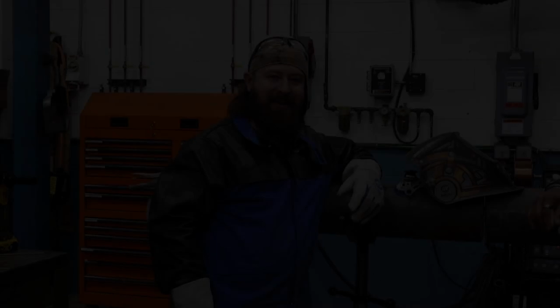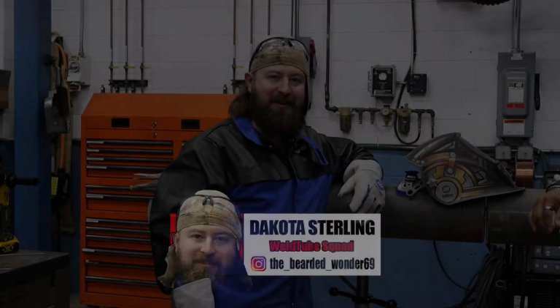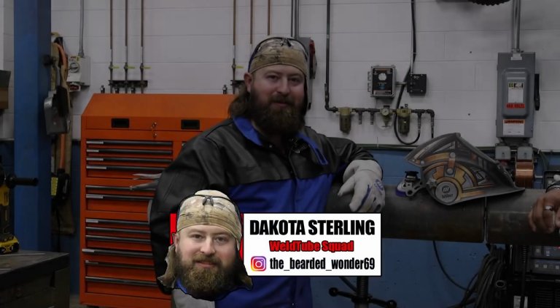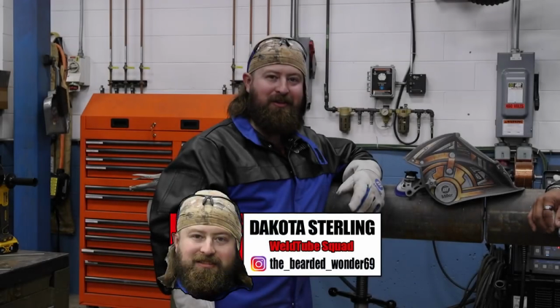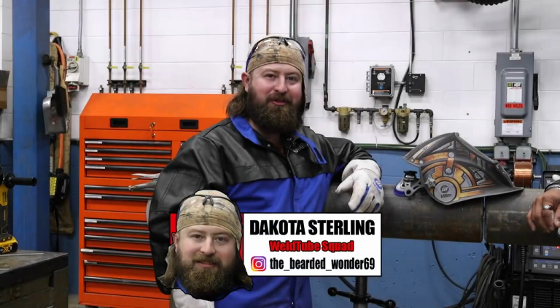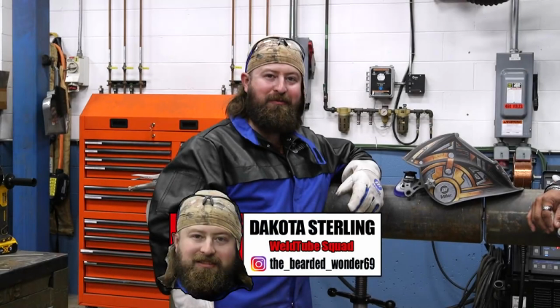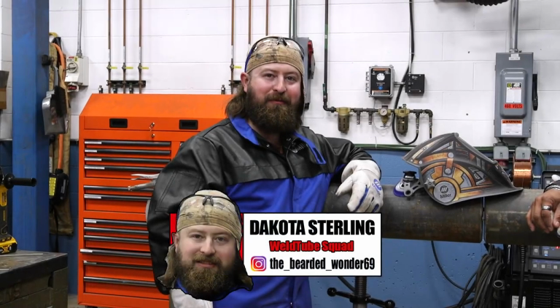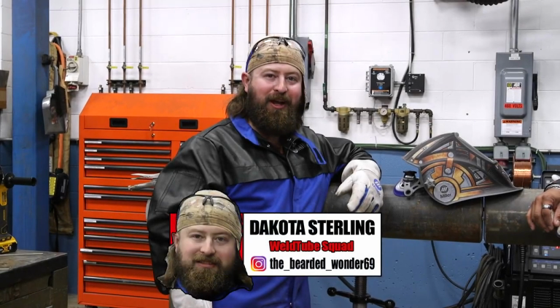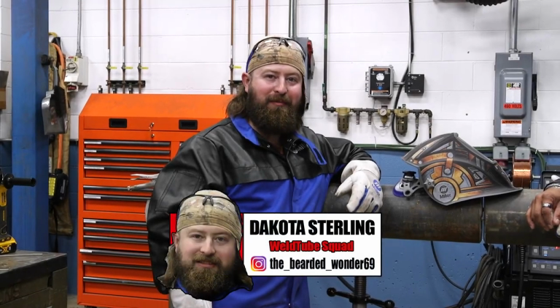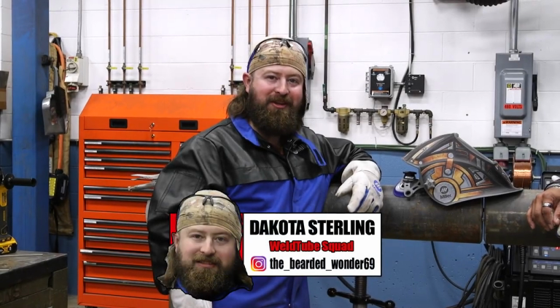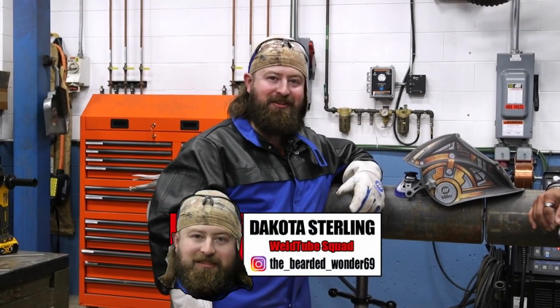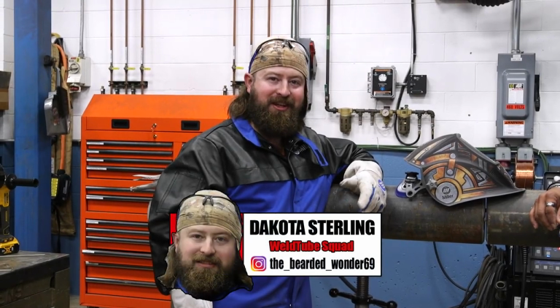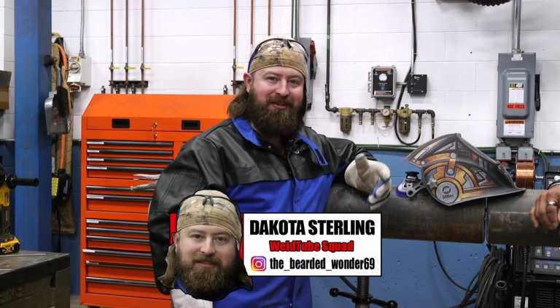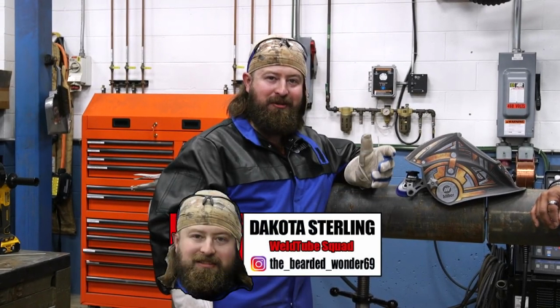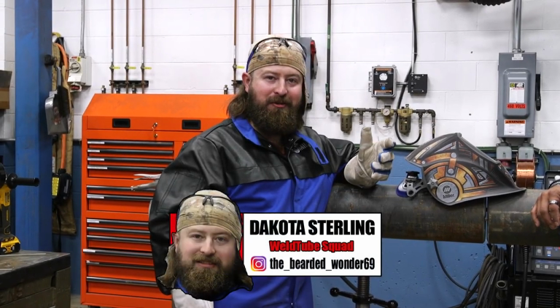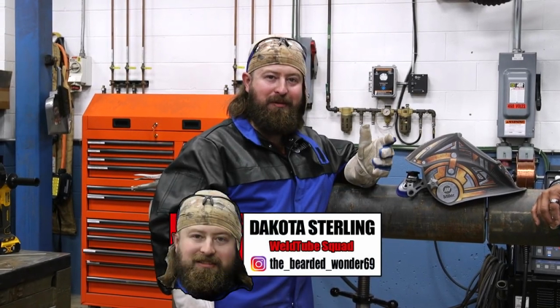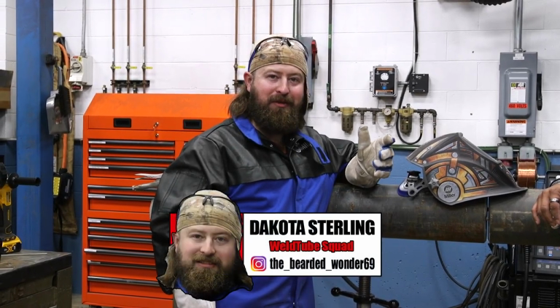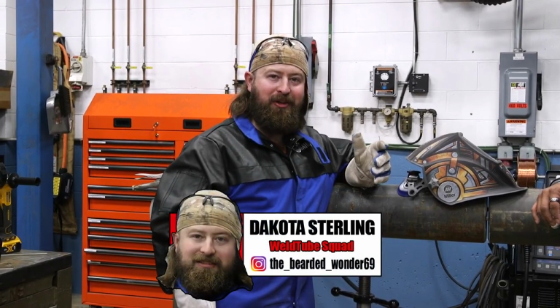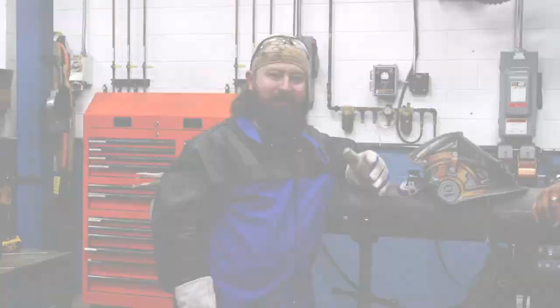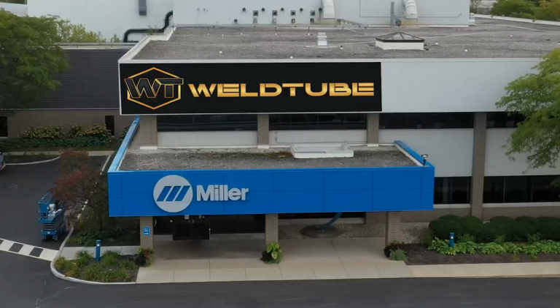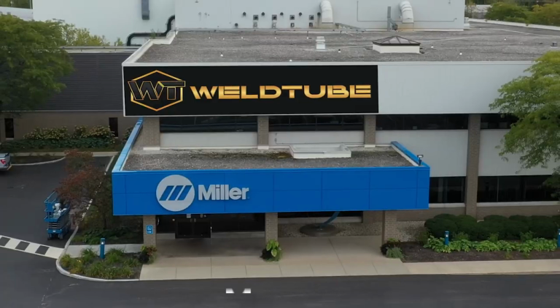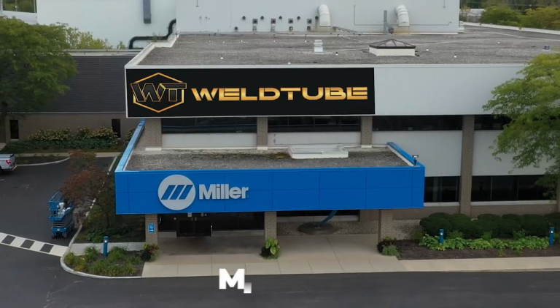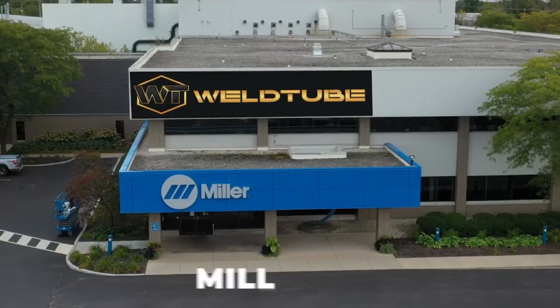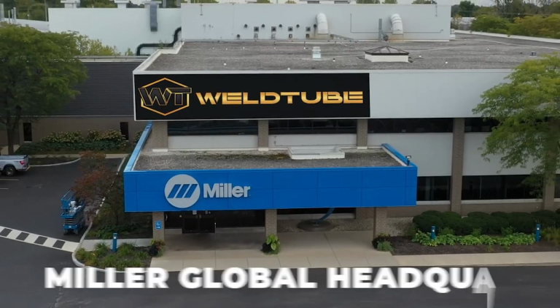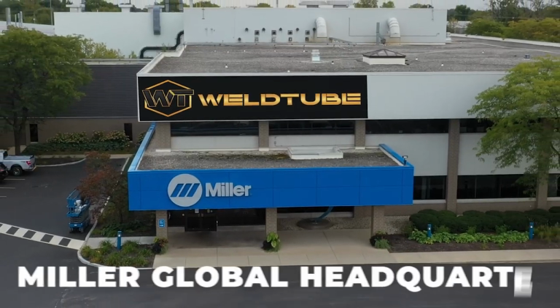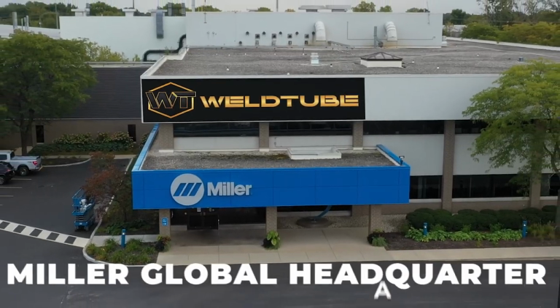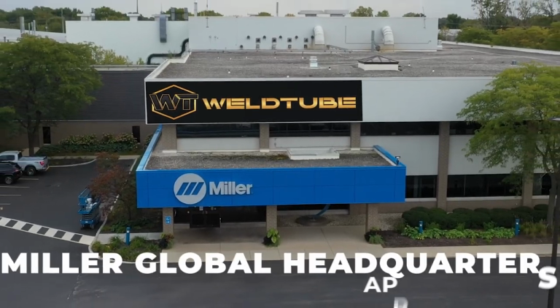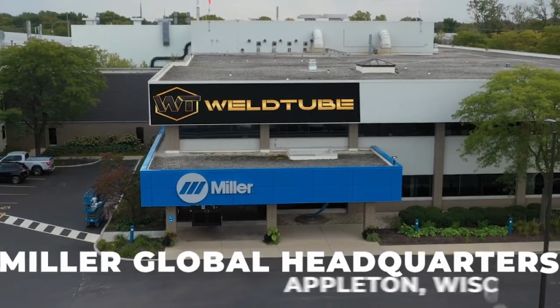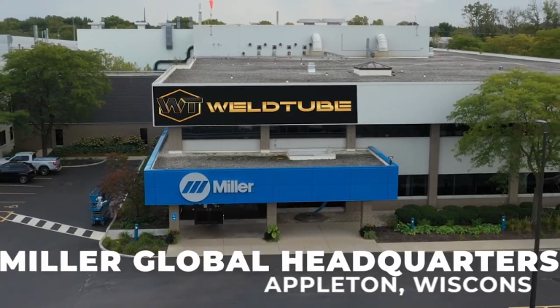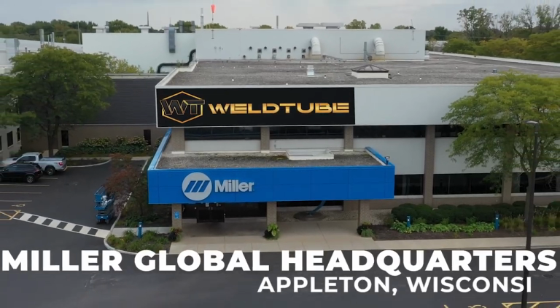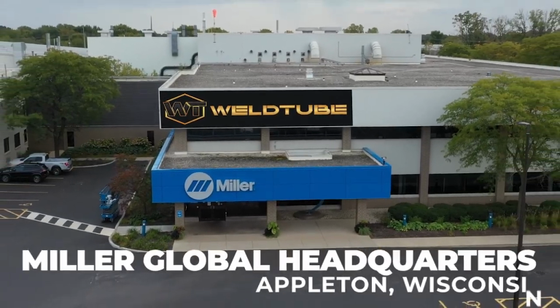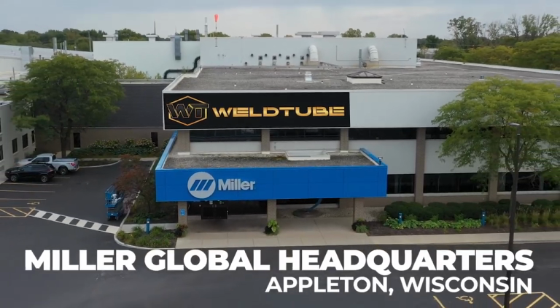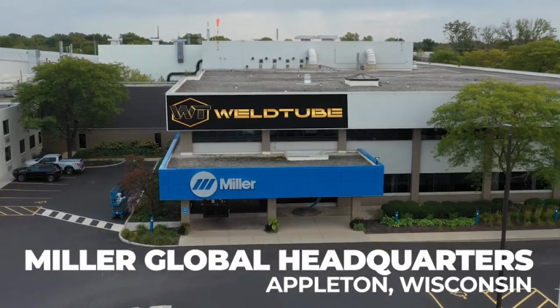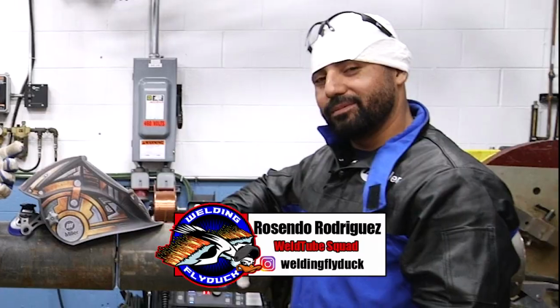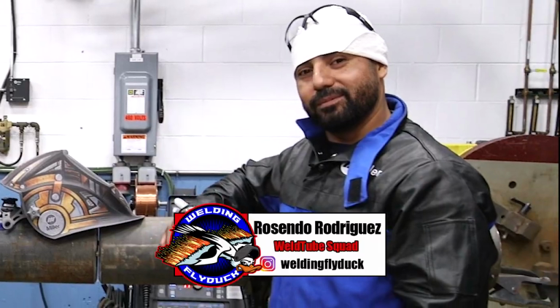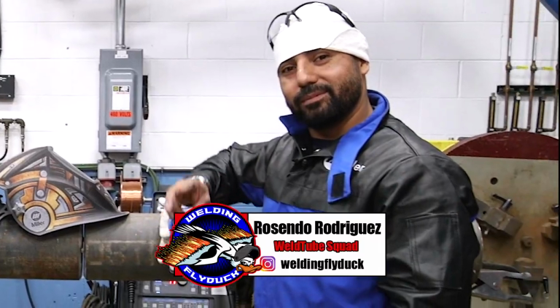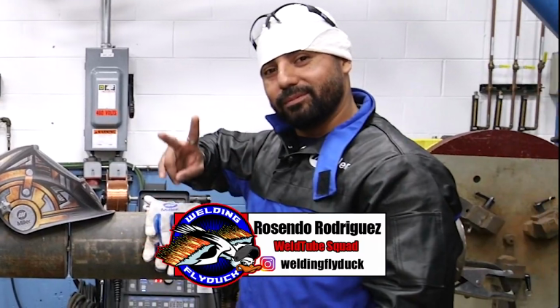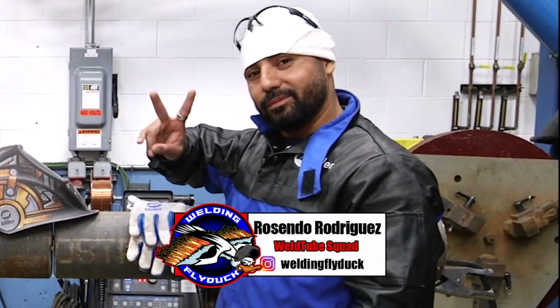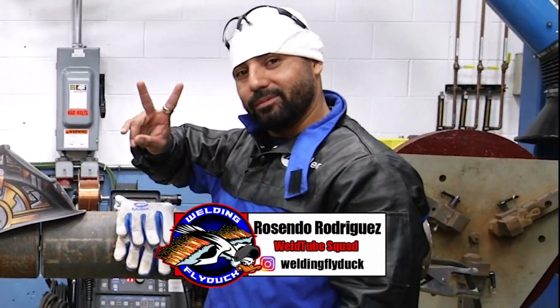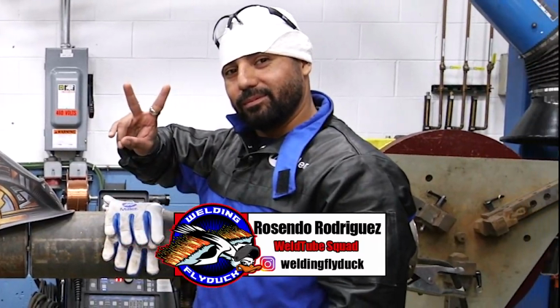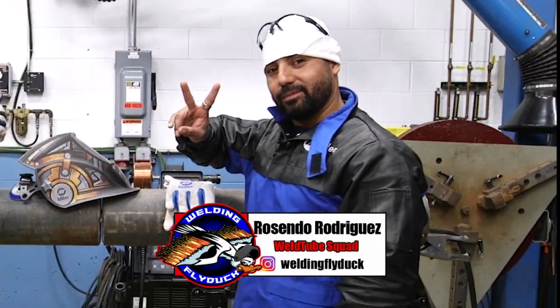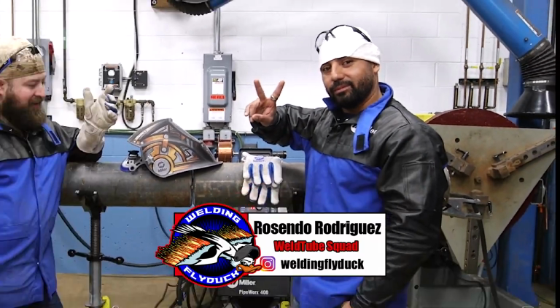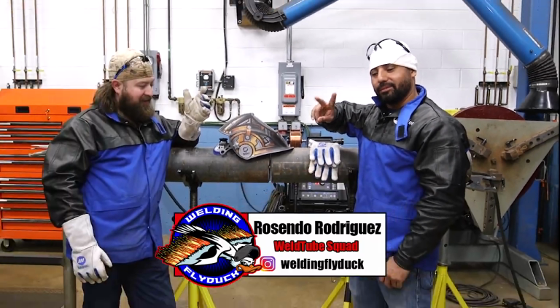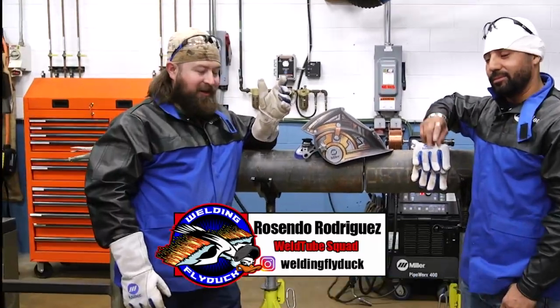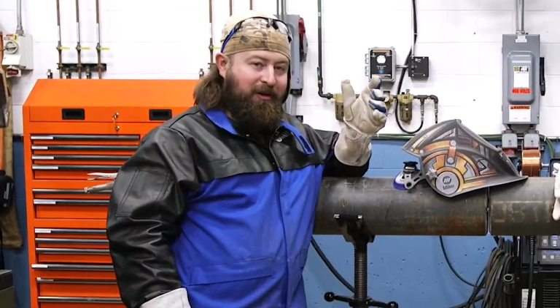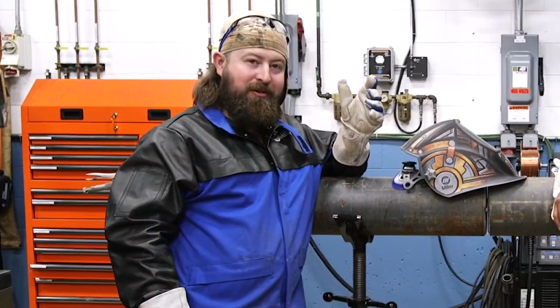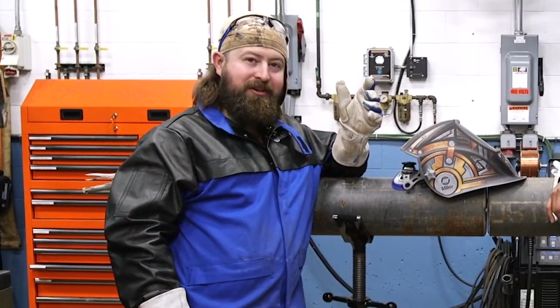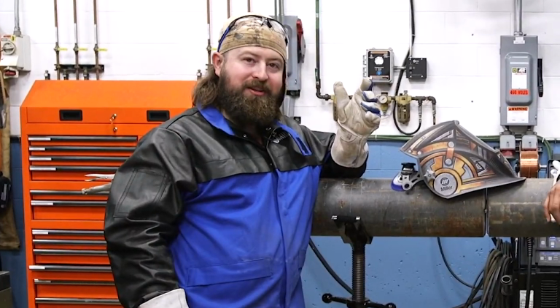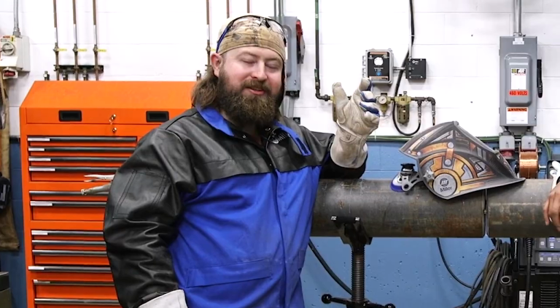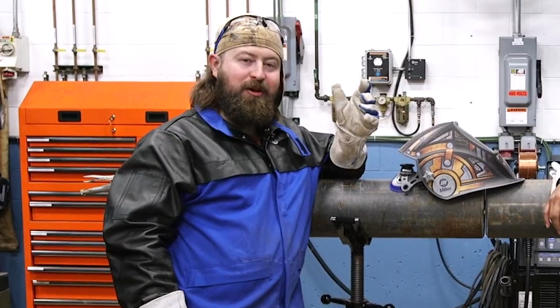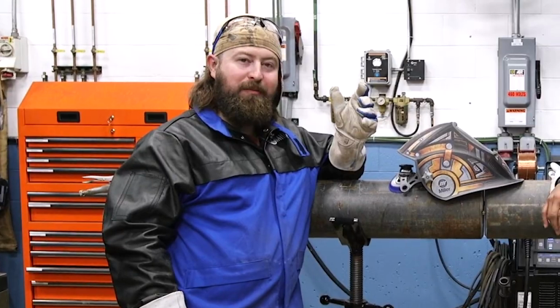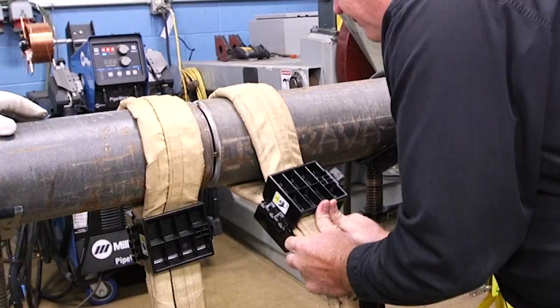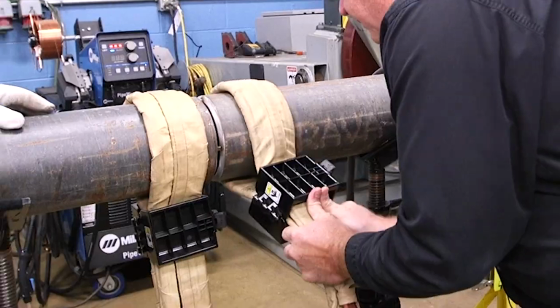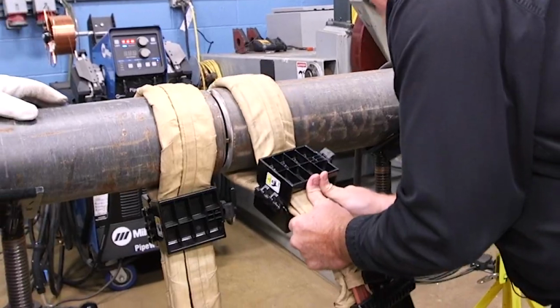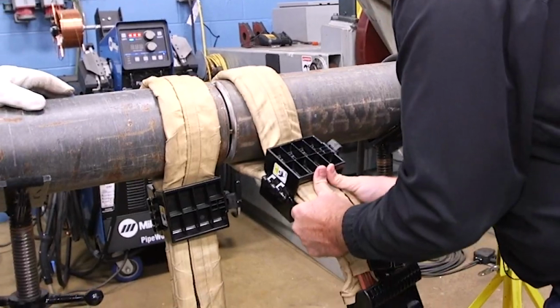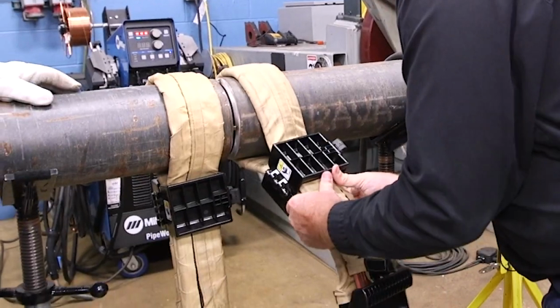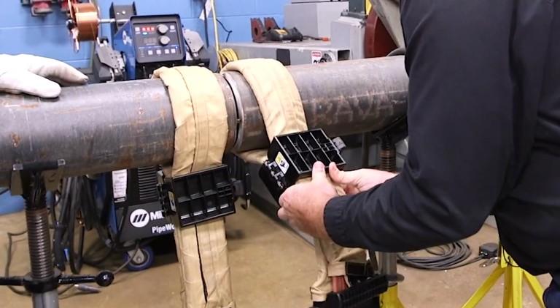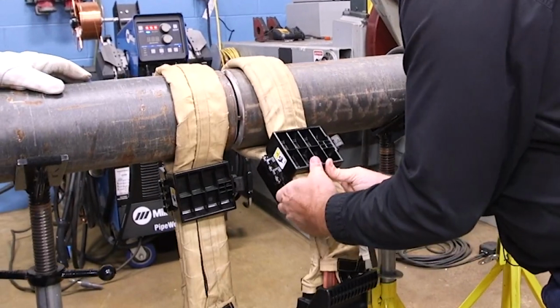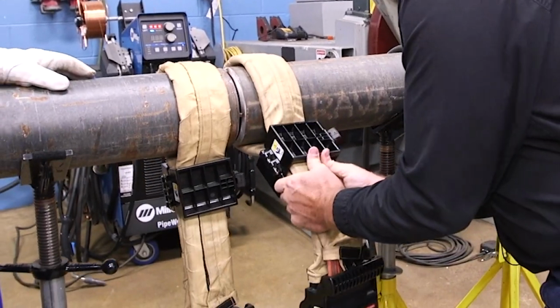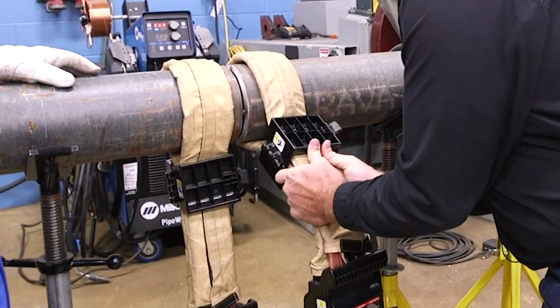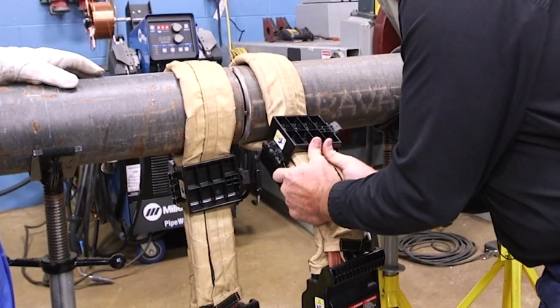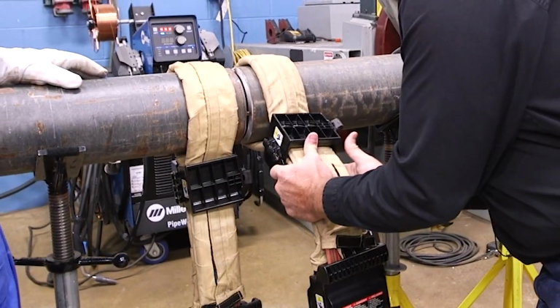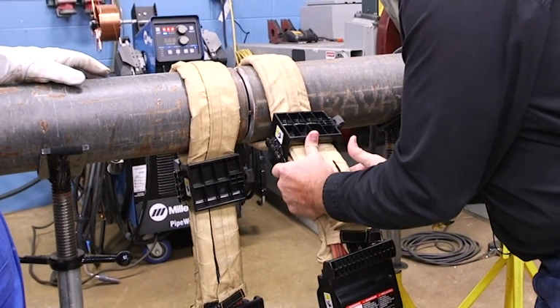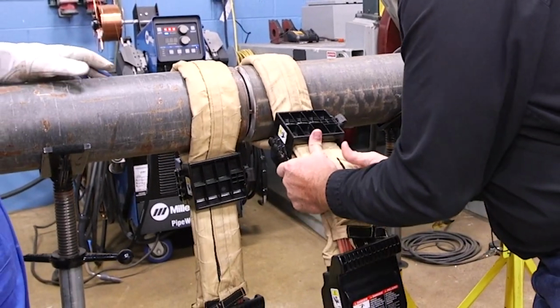Hey, WeldTube family. Day two at Miller here in Wisconsin. Here's Resendo today, and today we're testing out Miller's induction heating system.